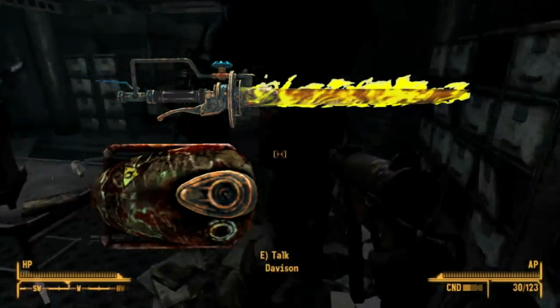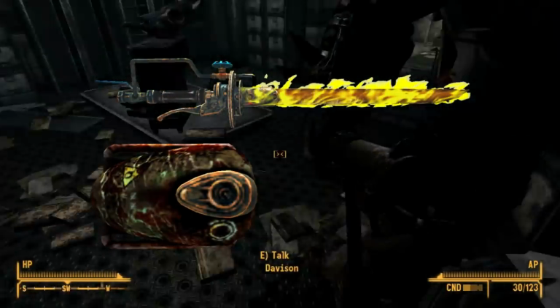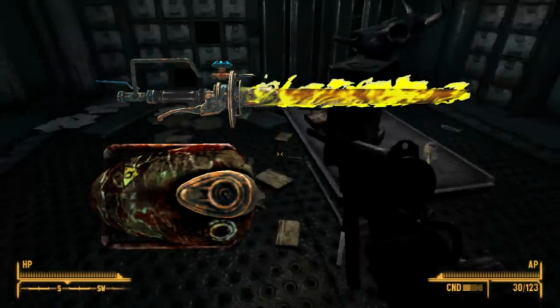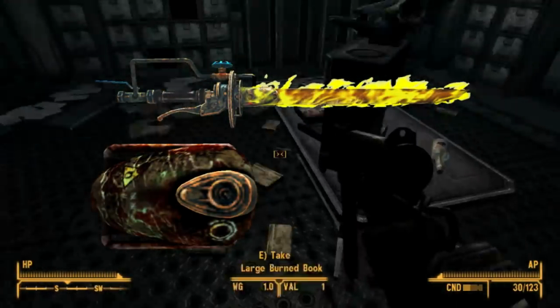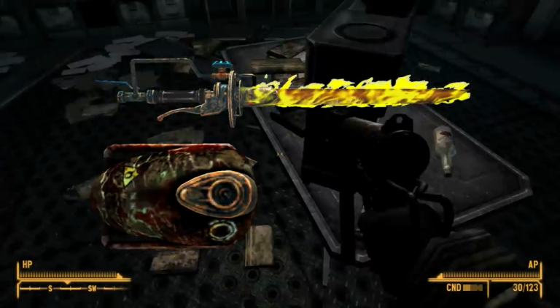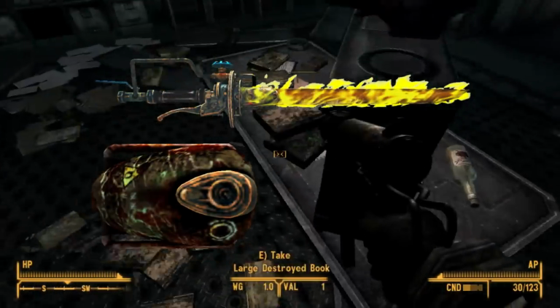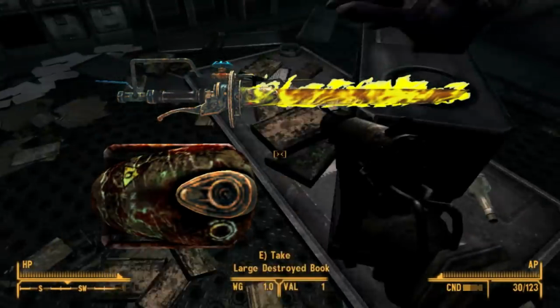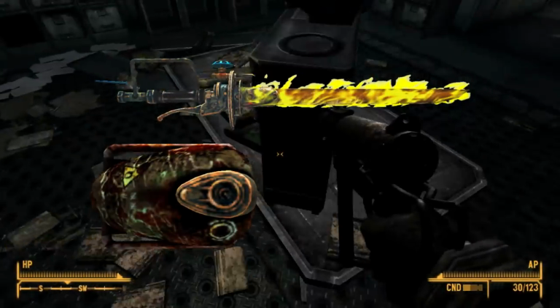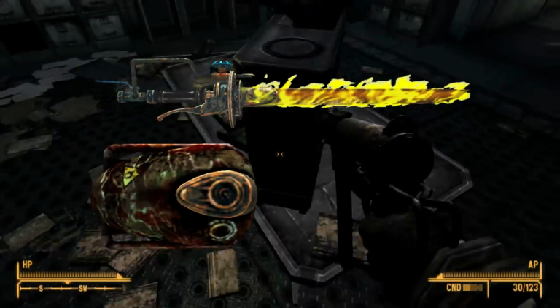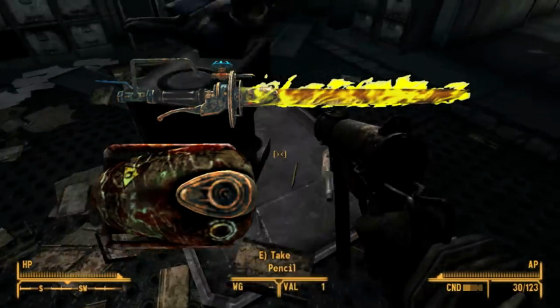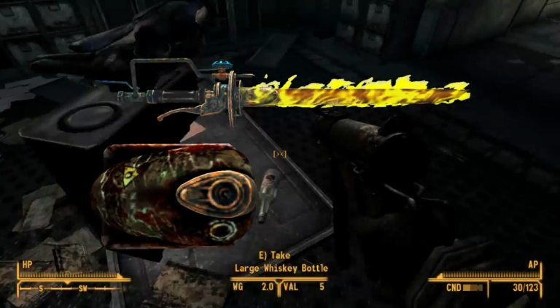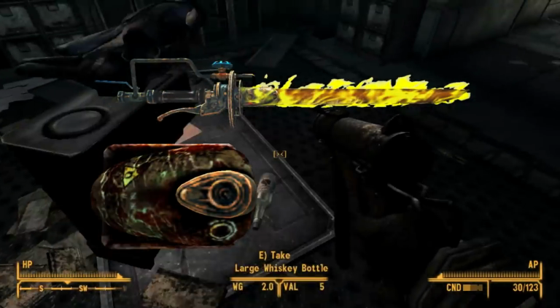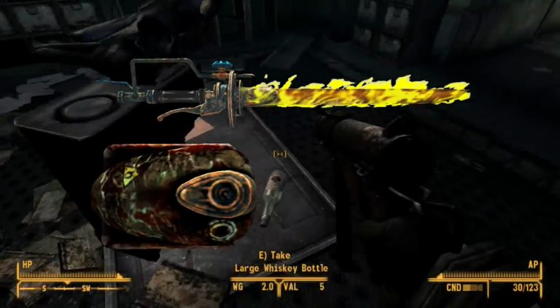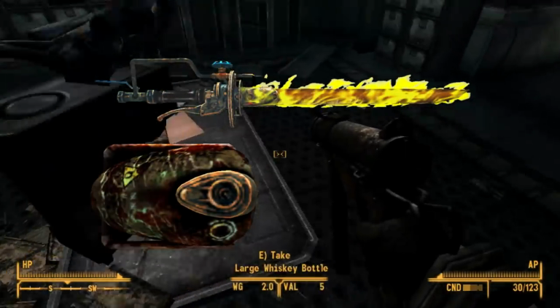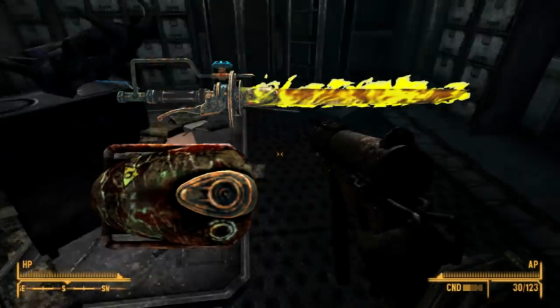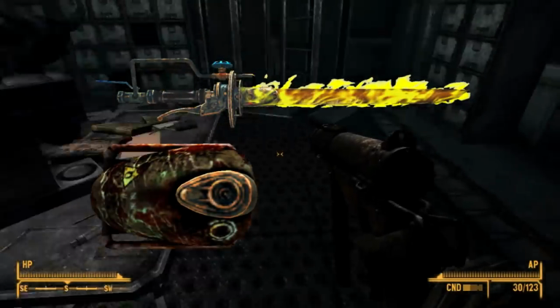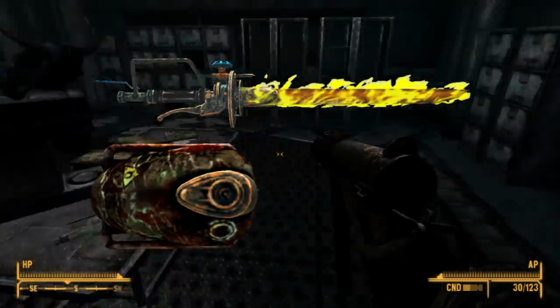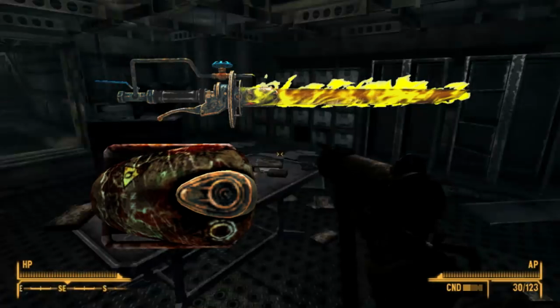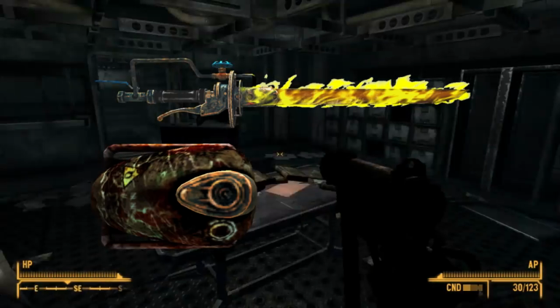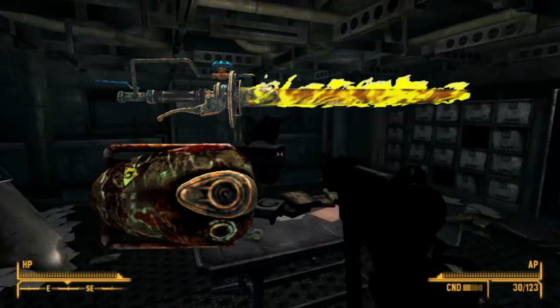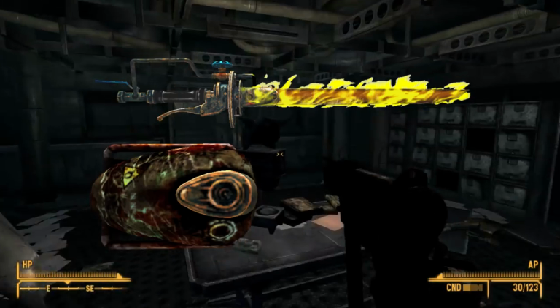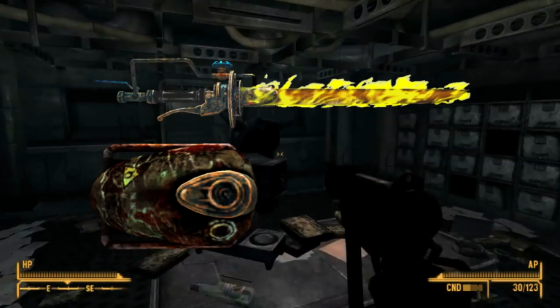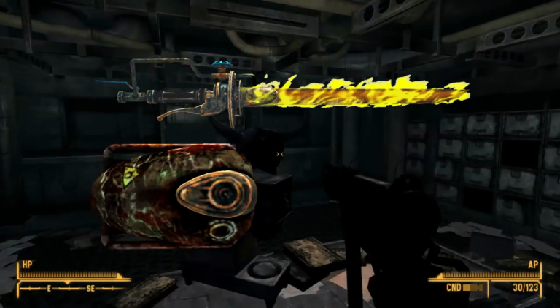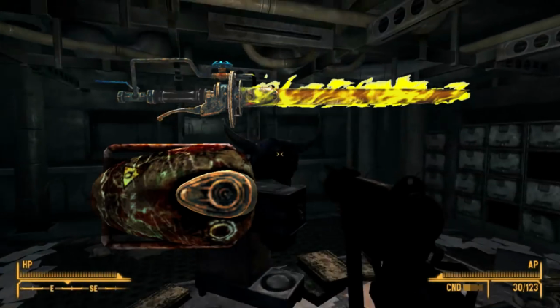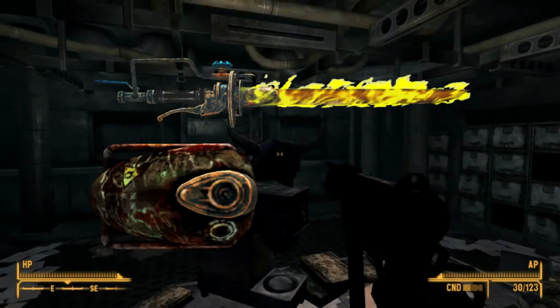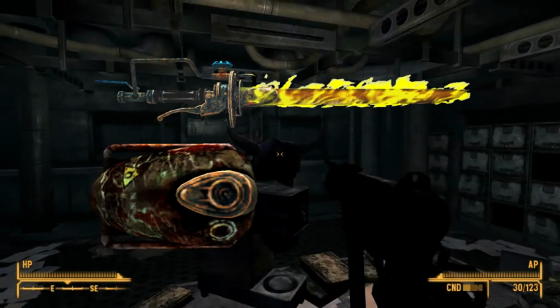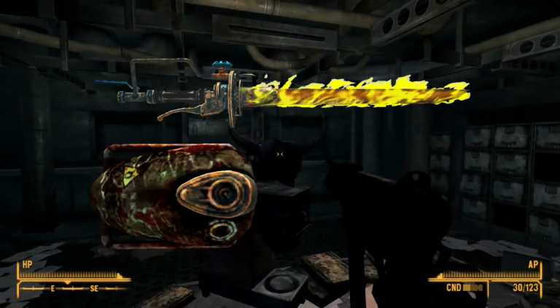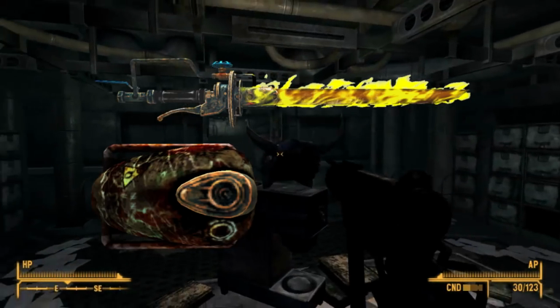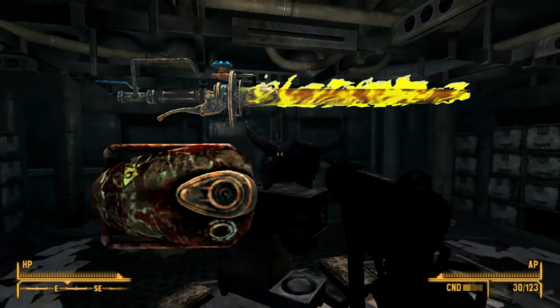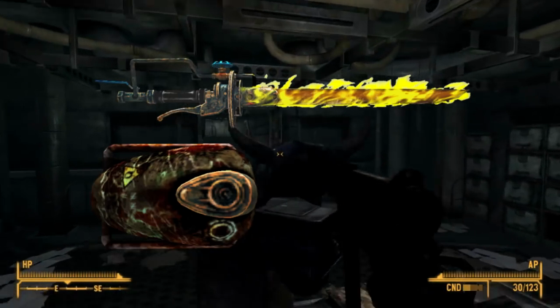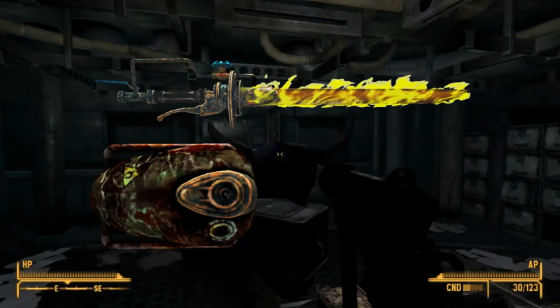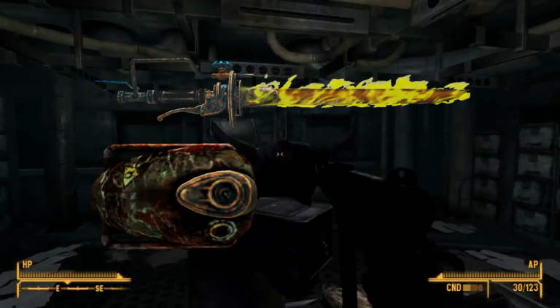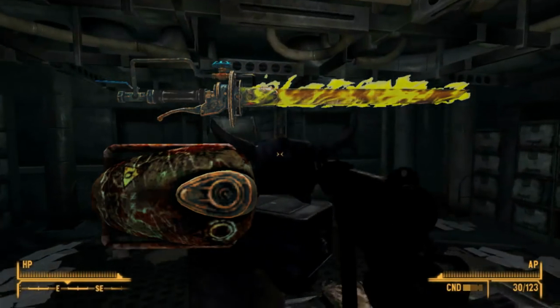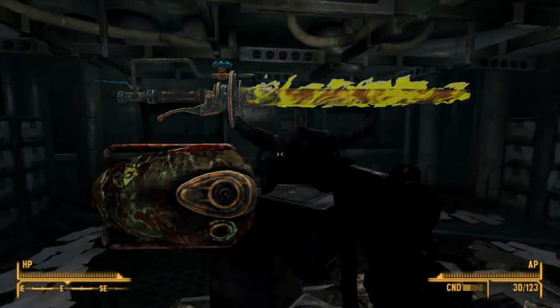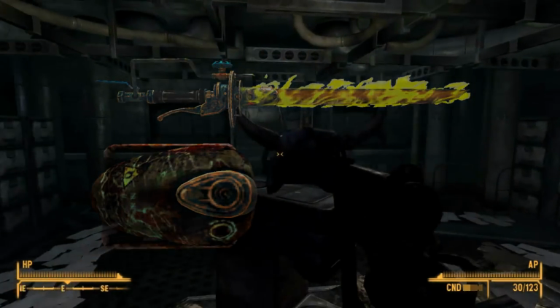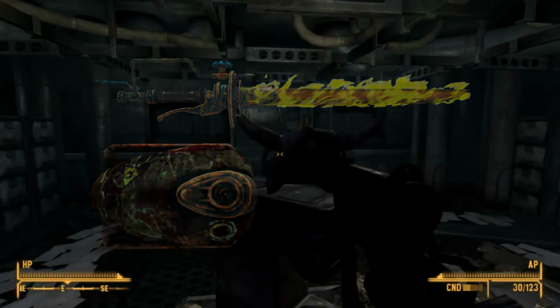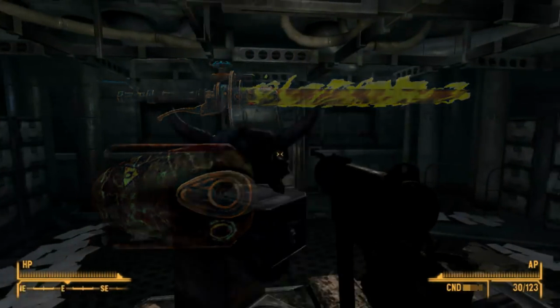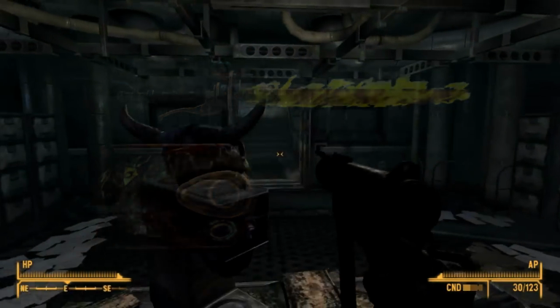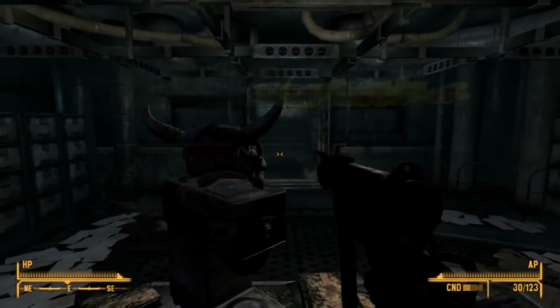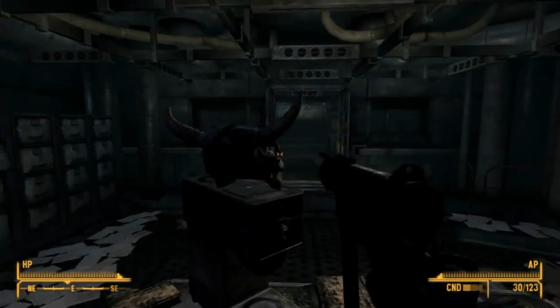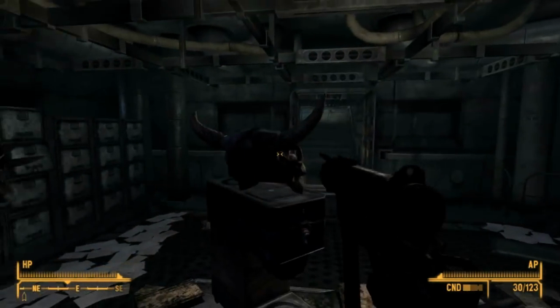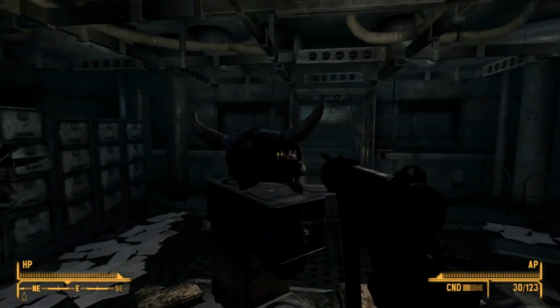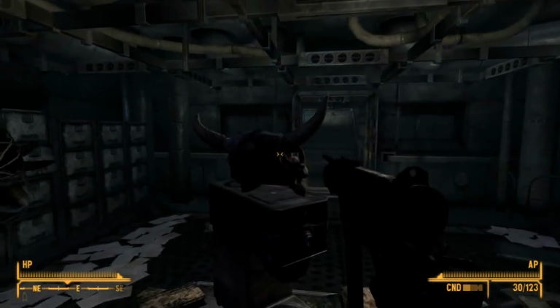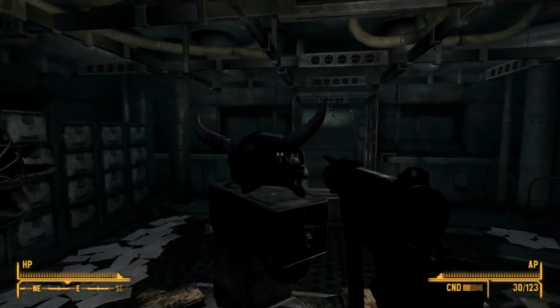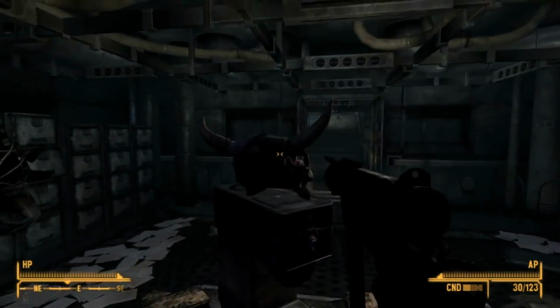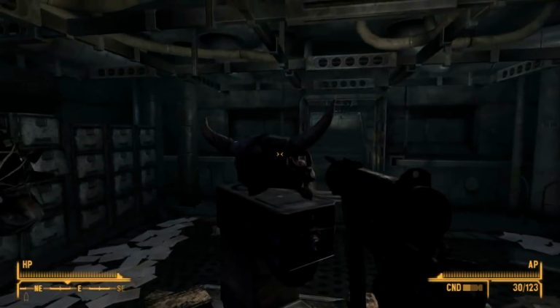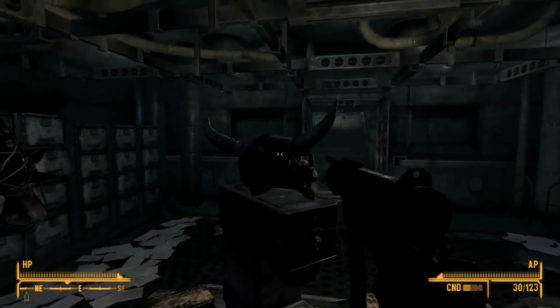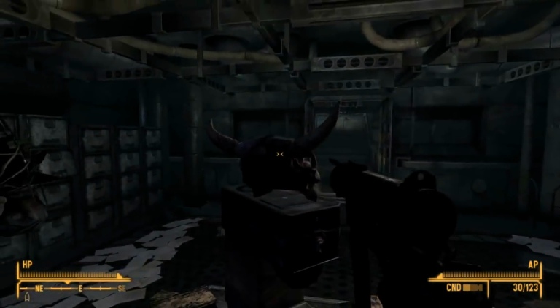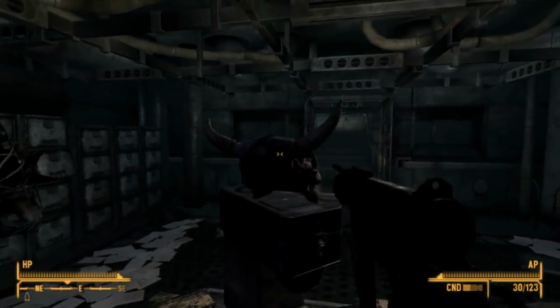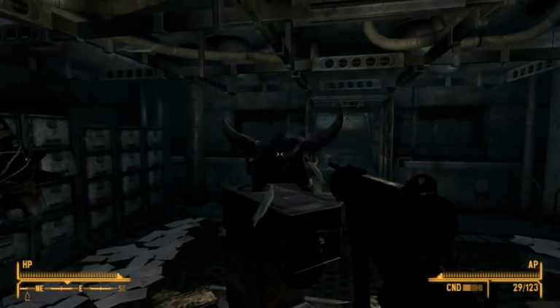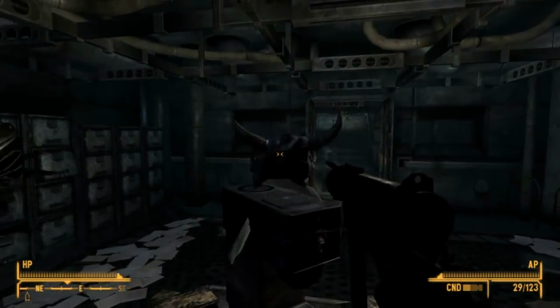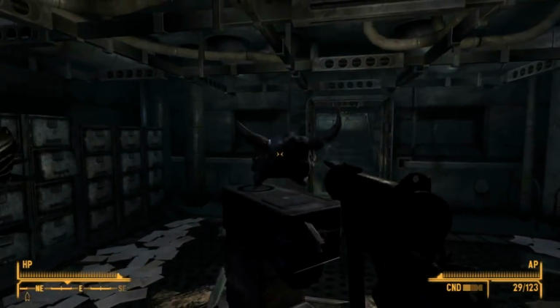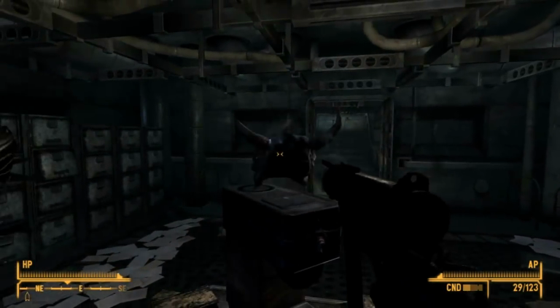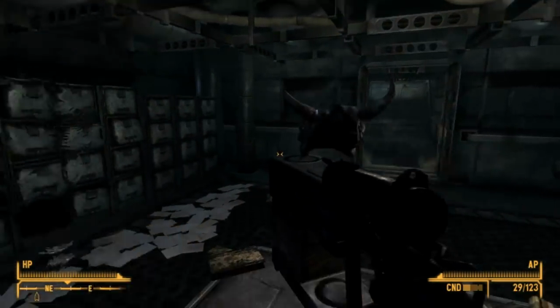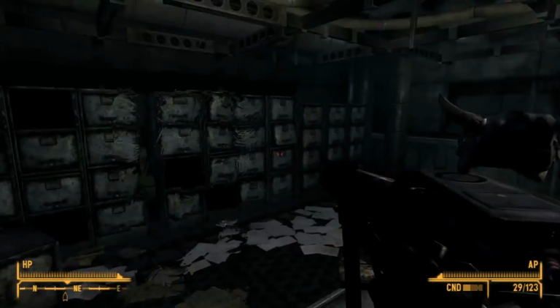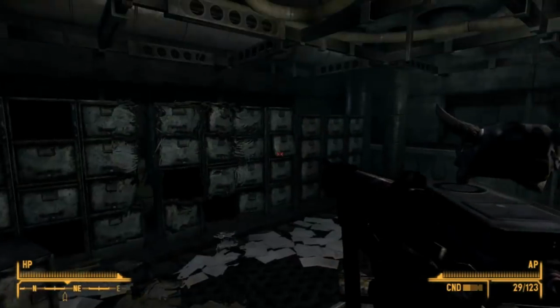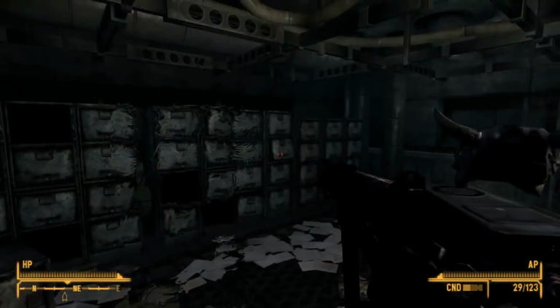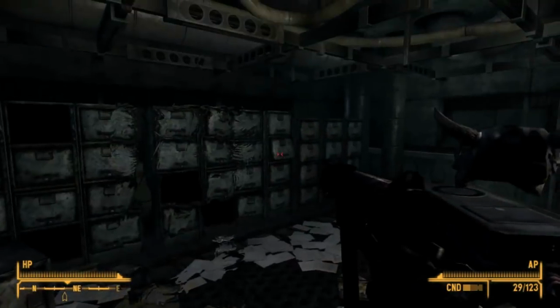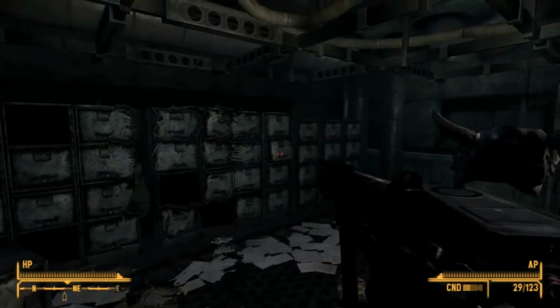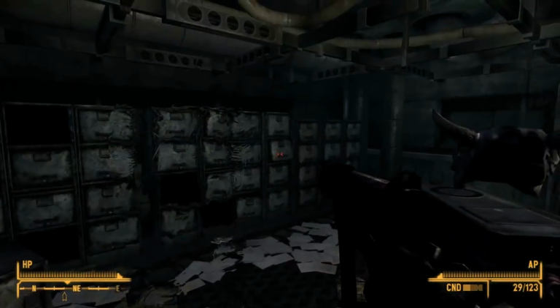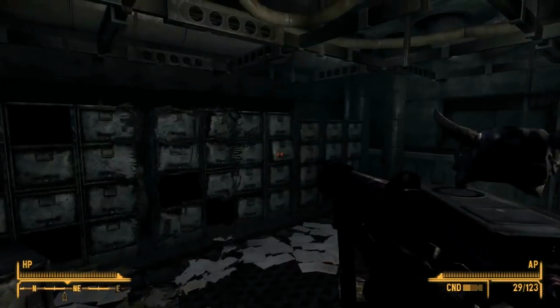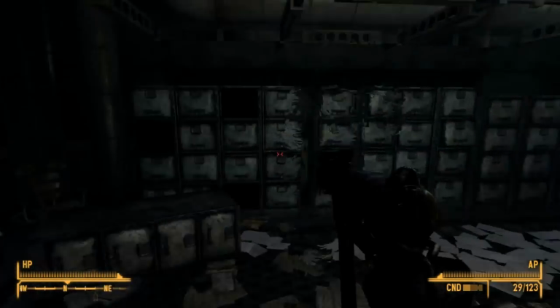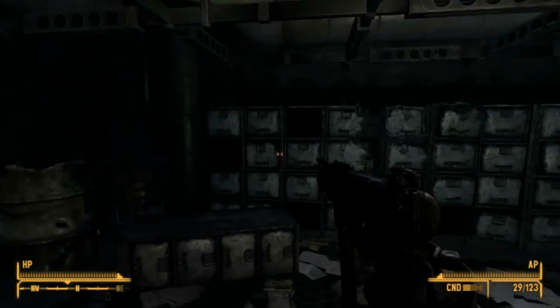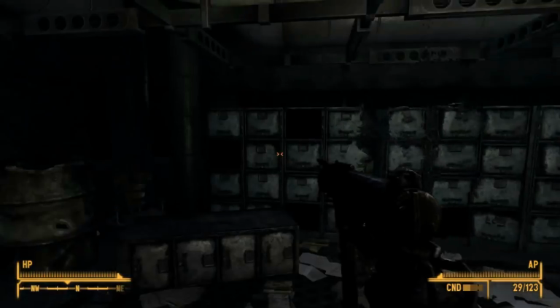The unique variant in New Vegas called the Gehenna boasts more damage, a slightly altered appearance, and a brighter flame, and can be obtained from the Vendortron from the Gunrunners DLC.